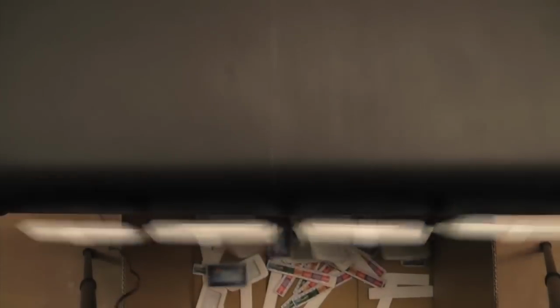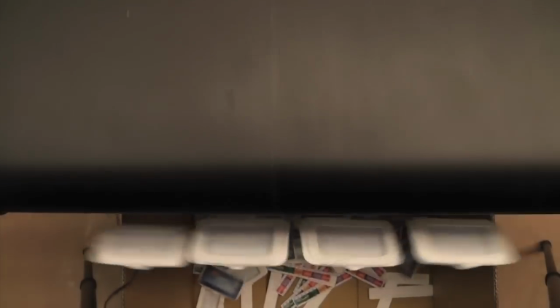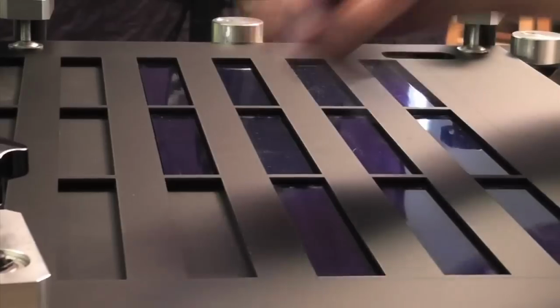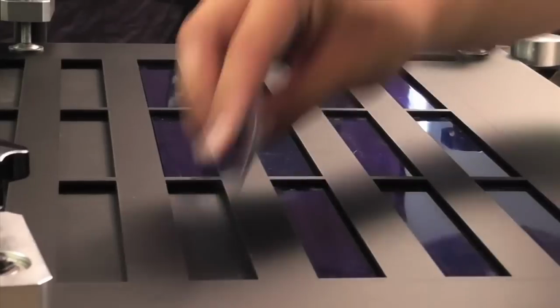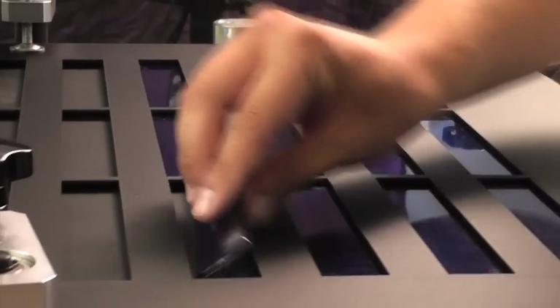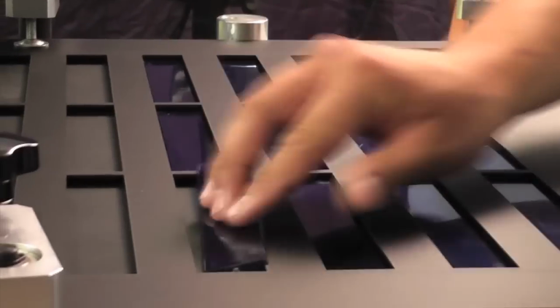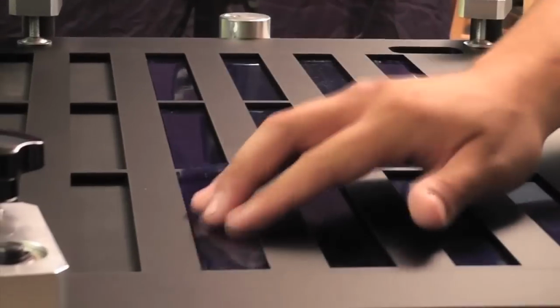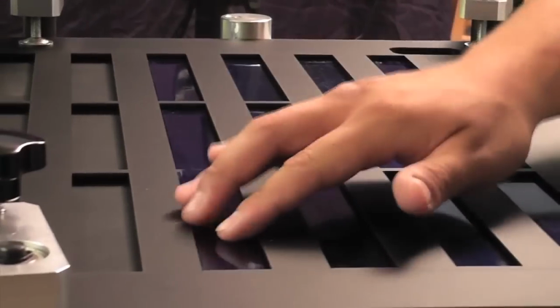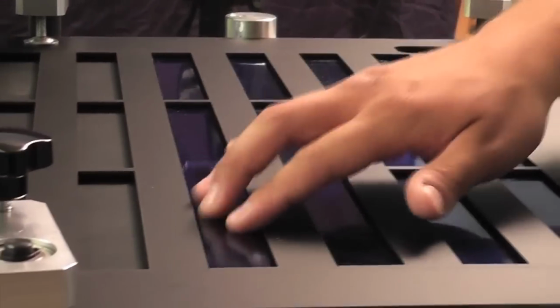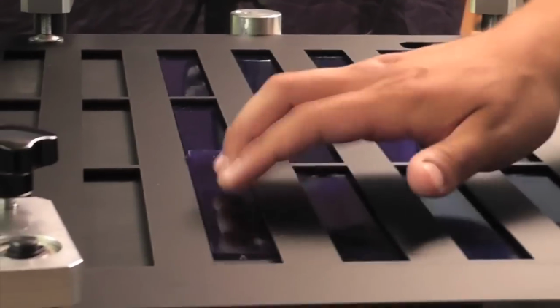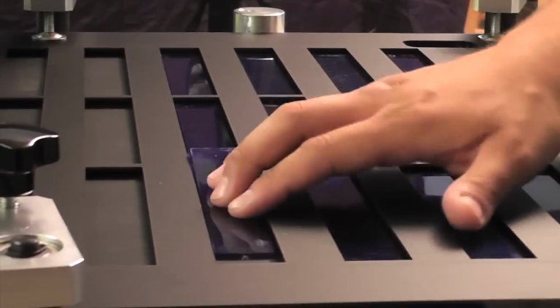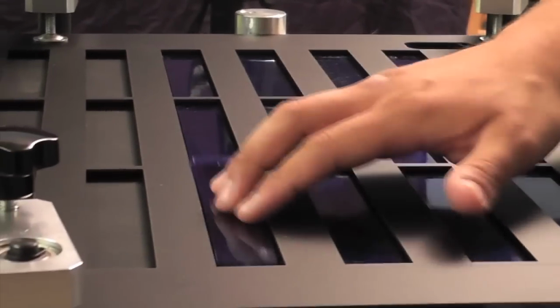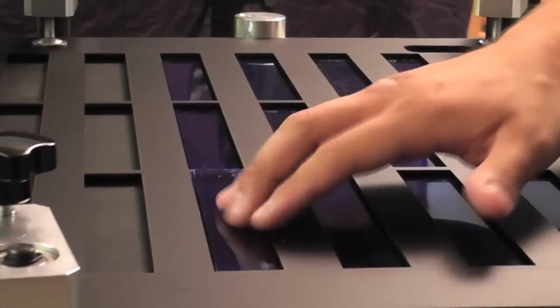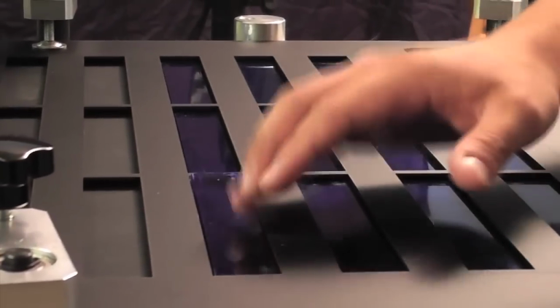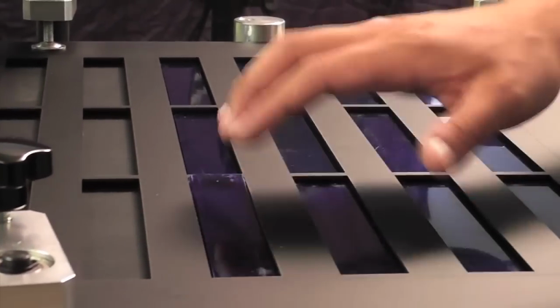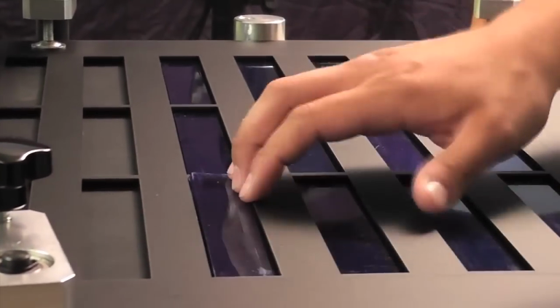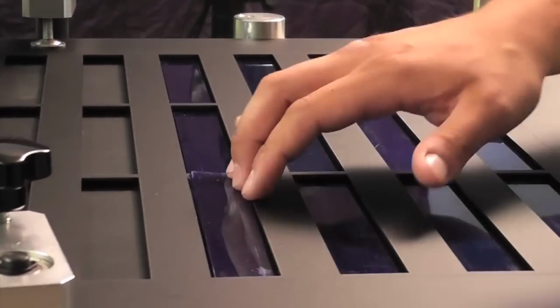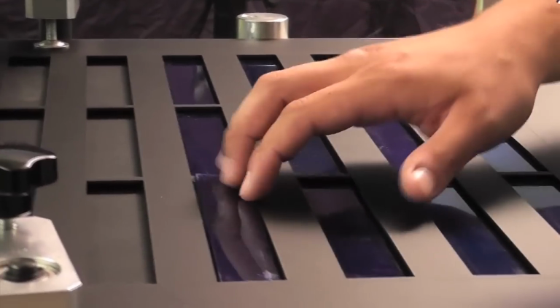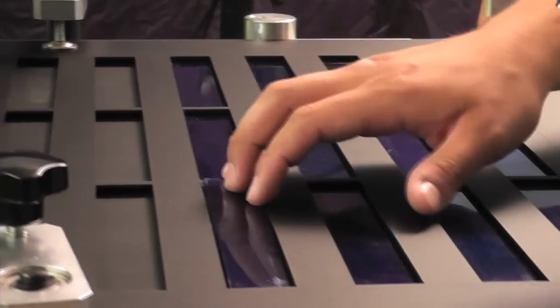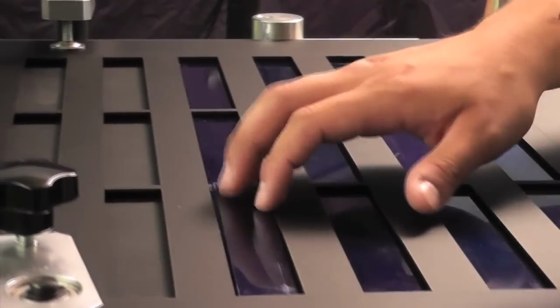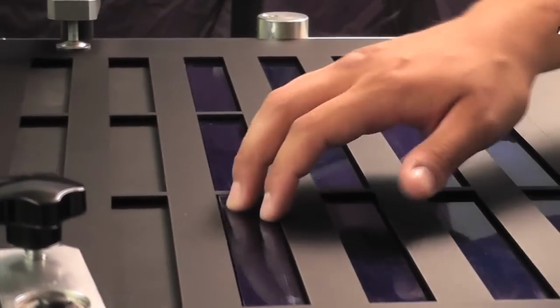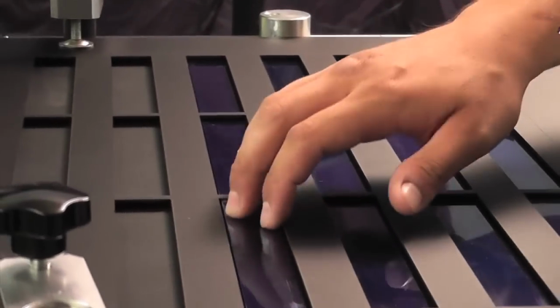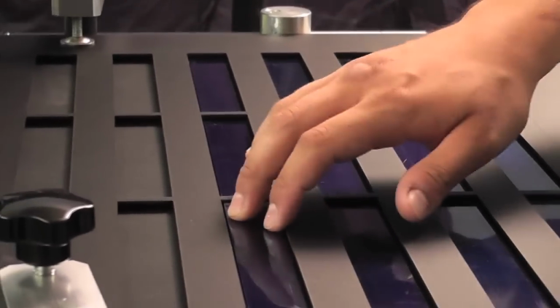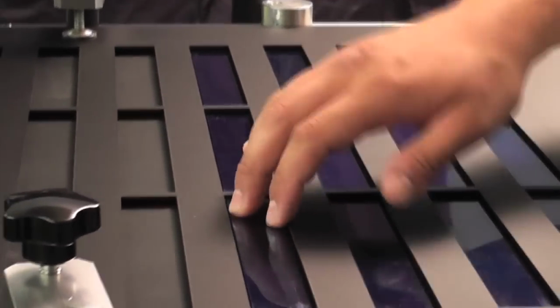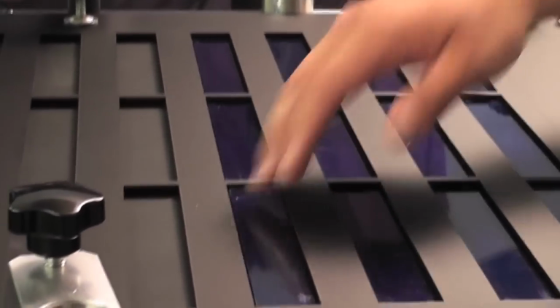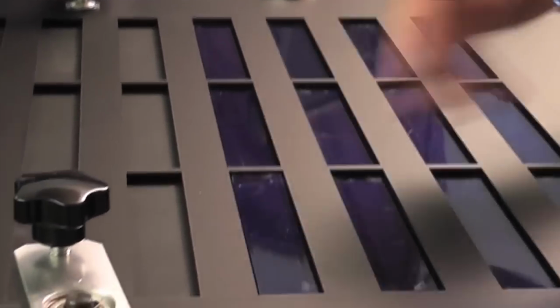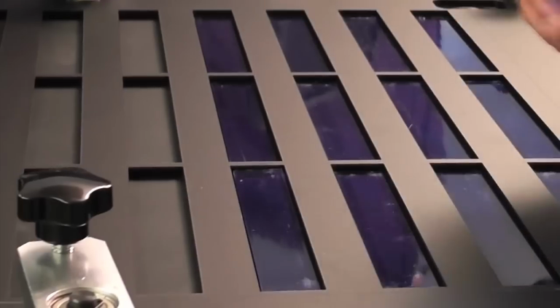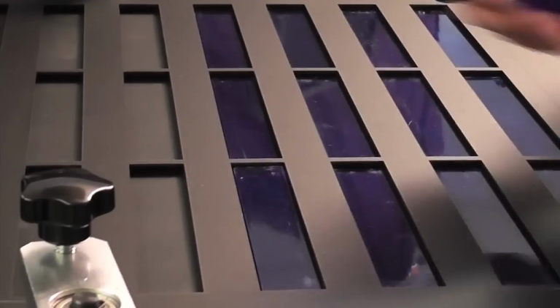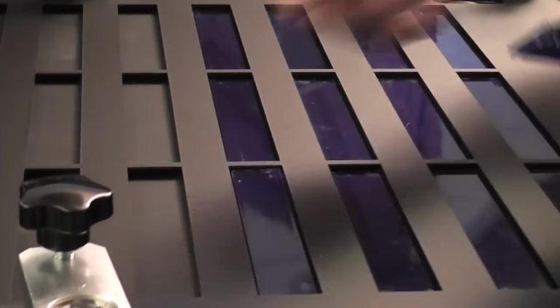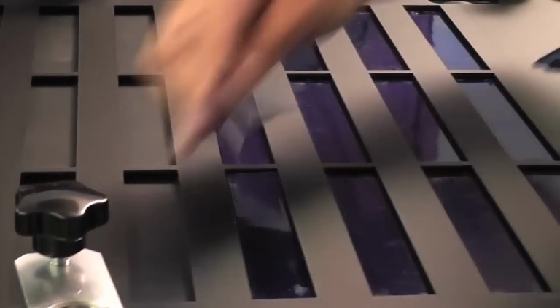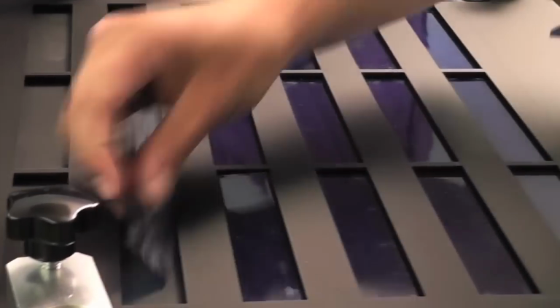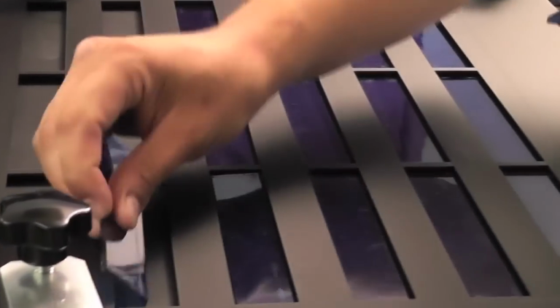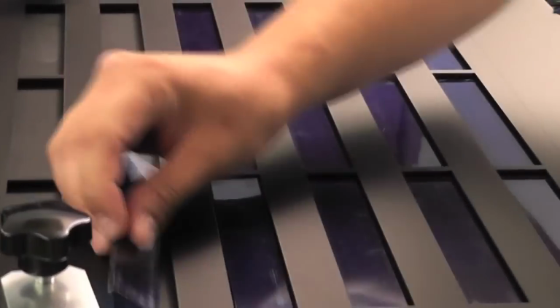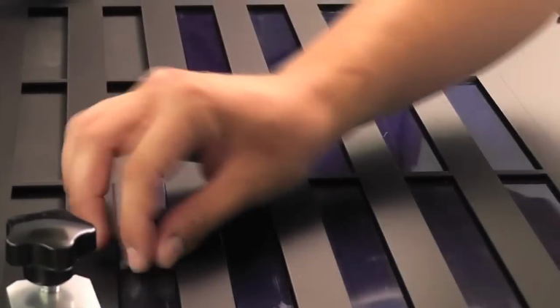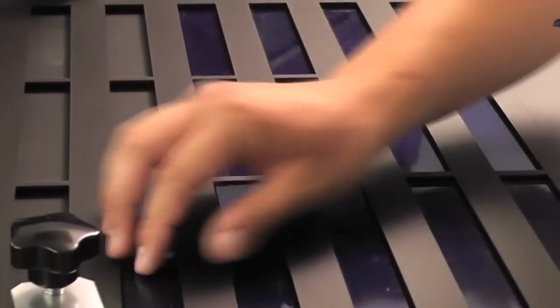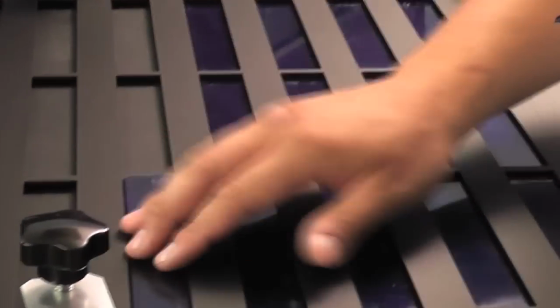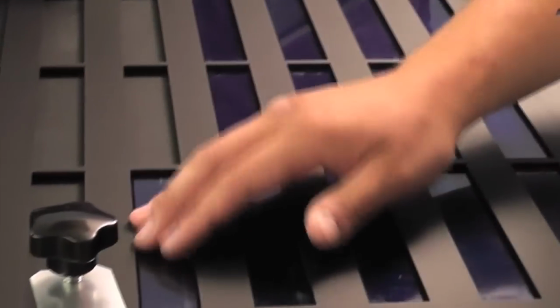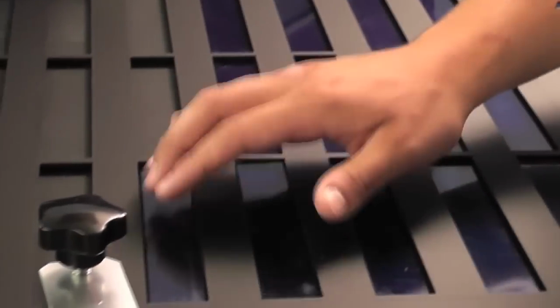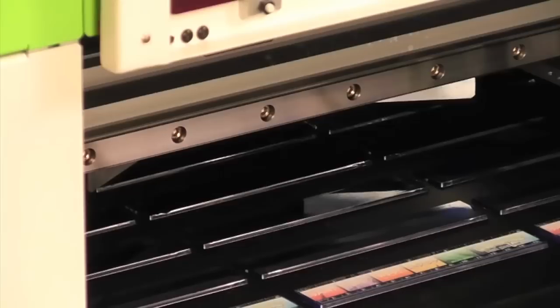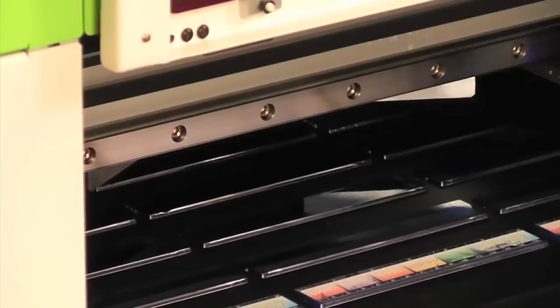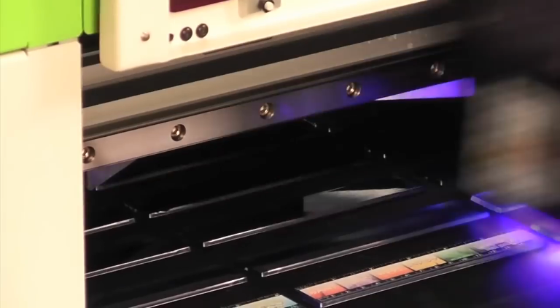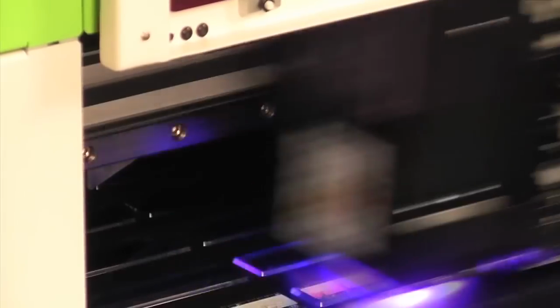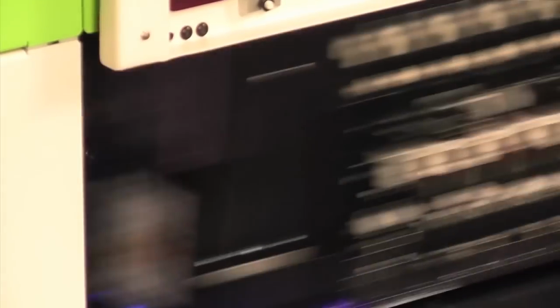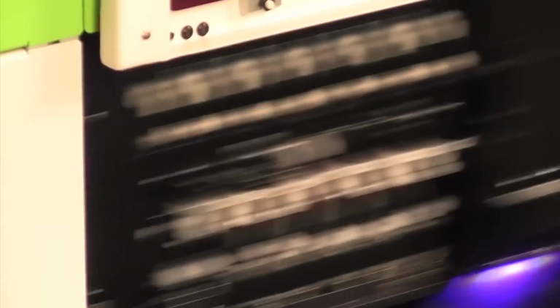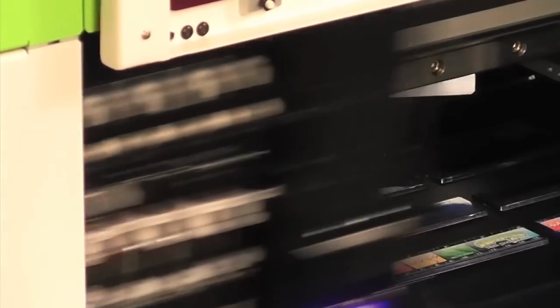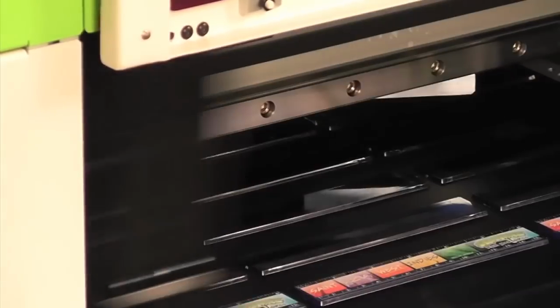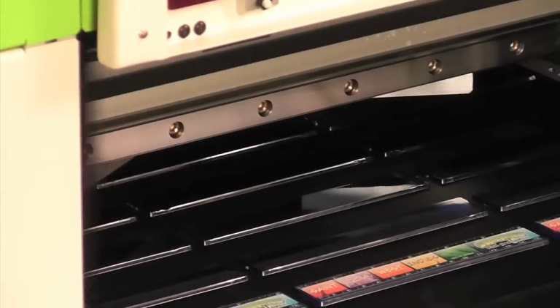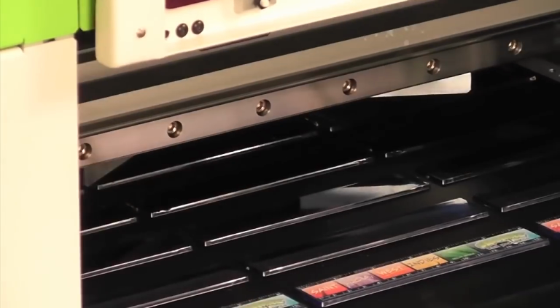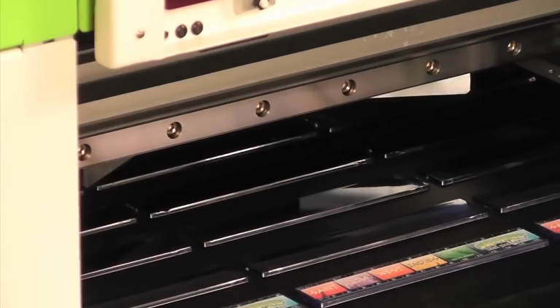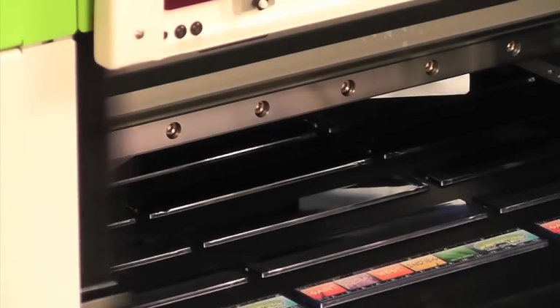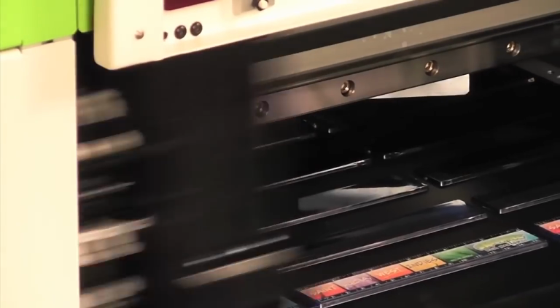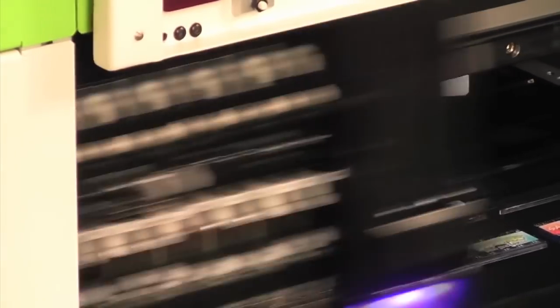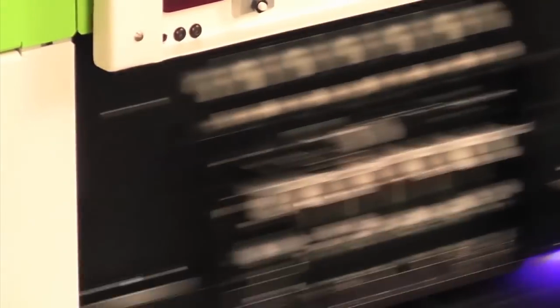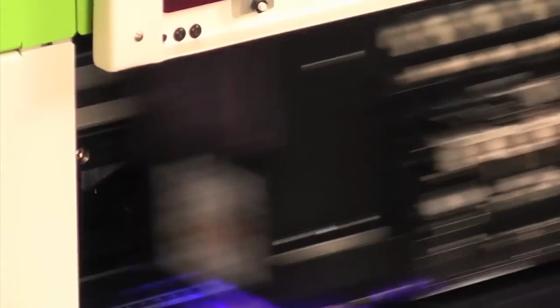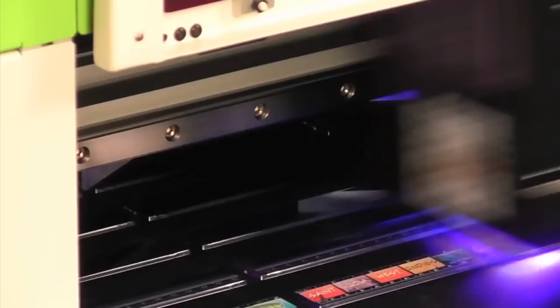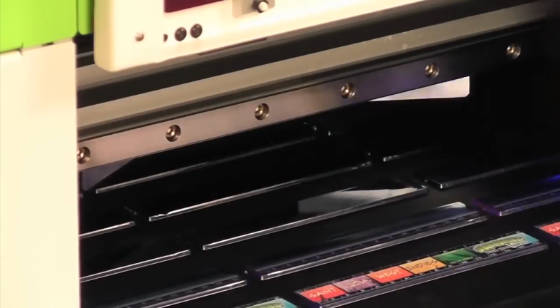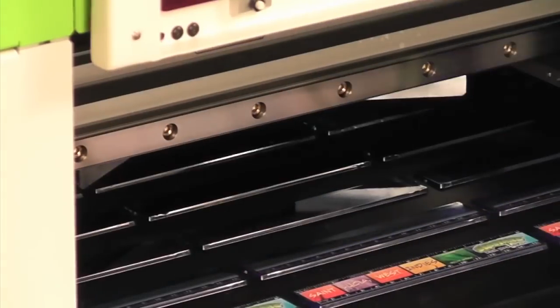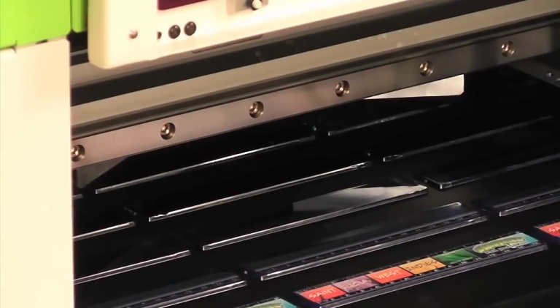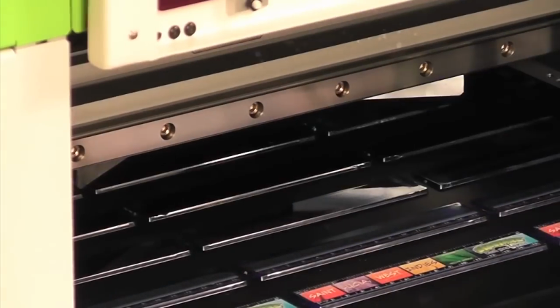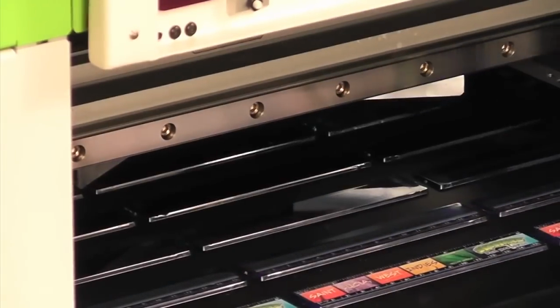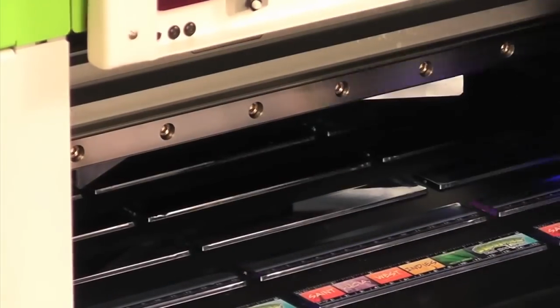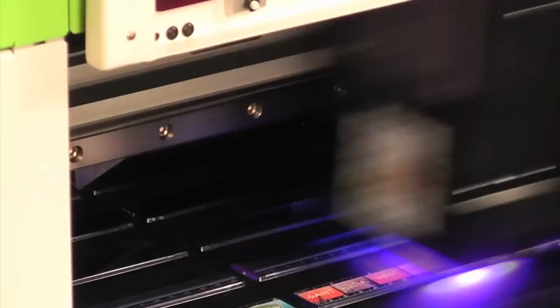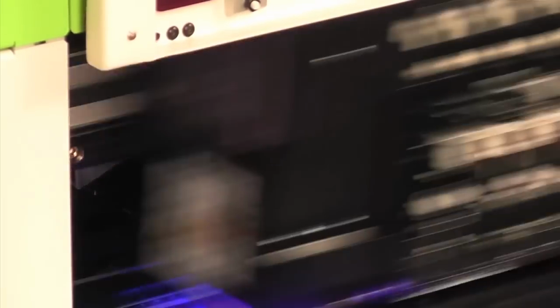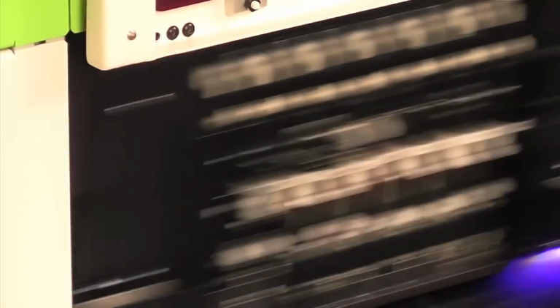It has a highly opaque white ink. Only one pass over a dark substrate is enough to completely cover up any background color.